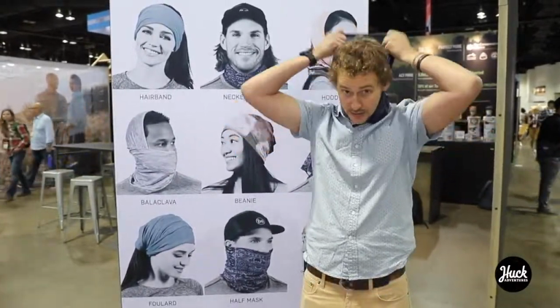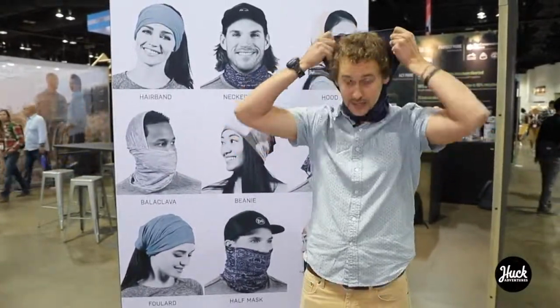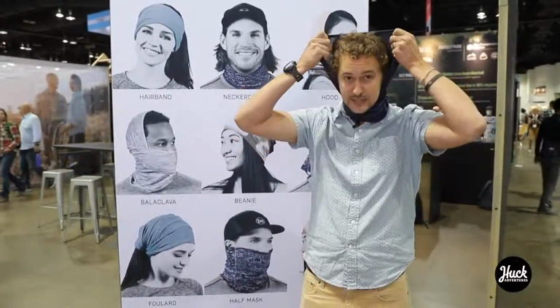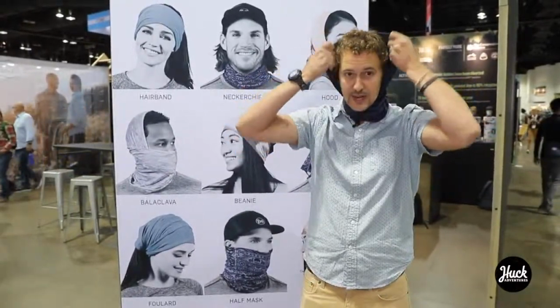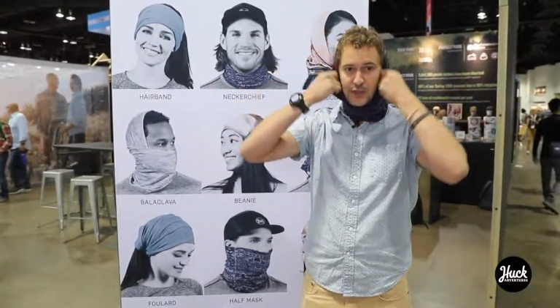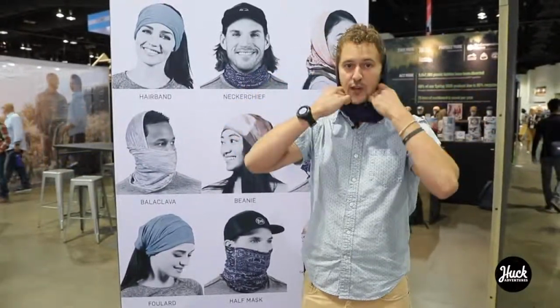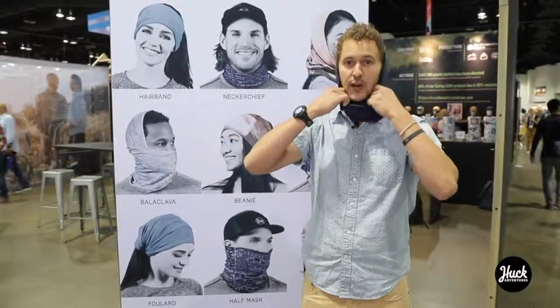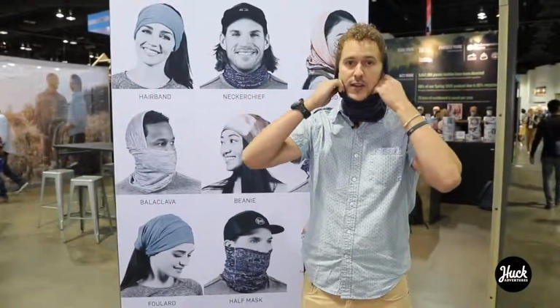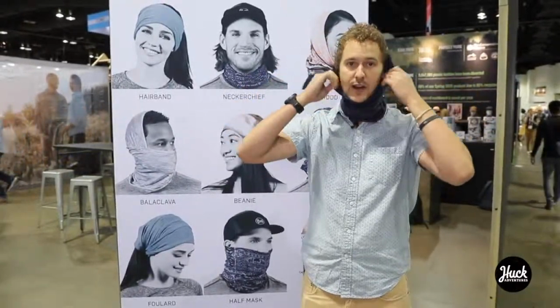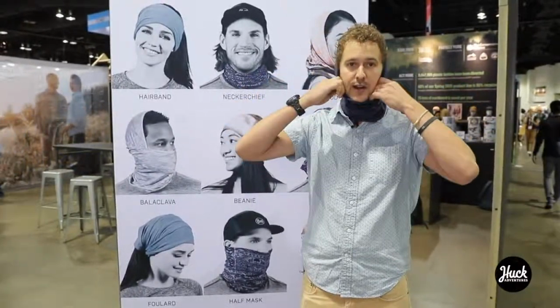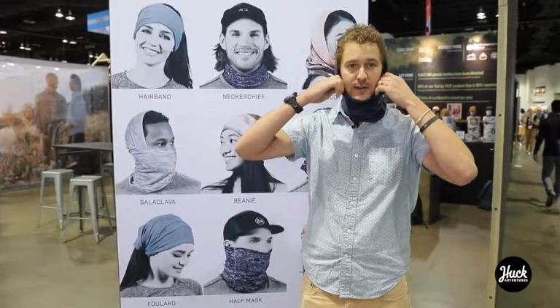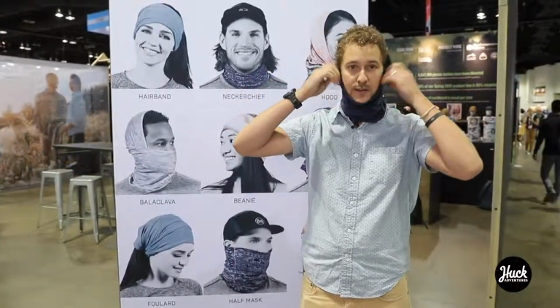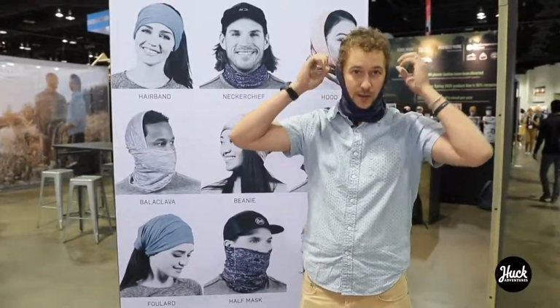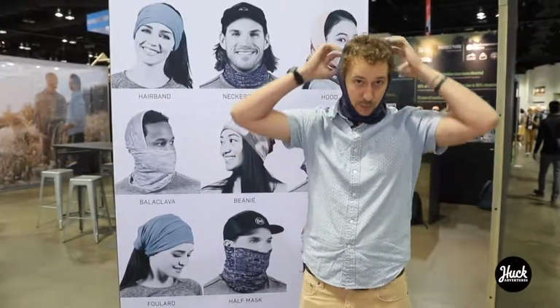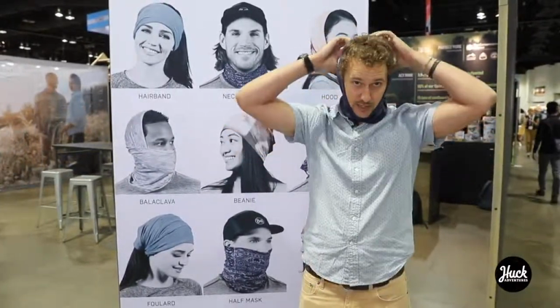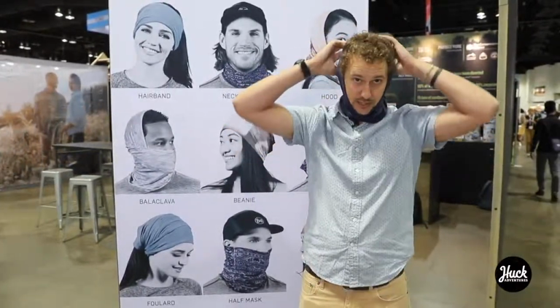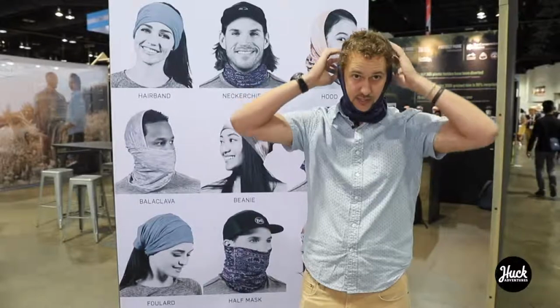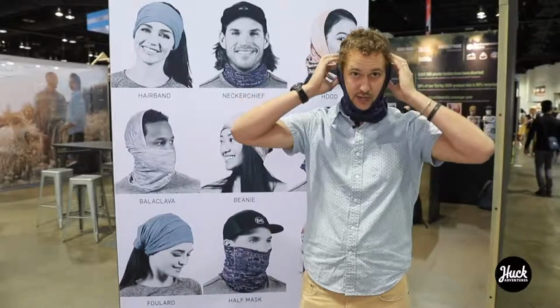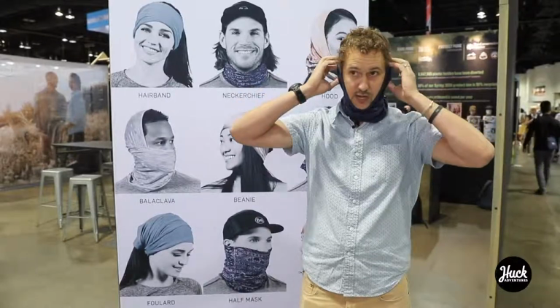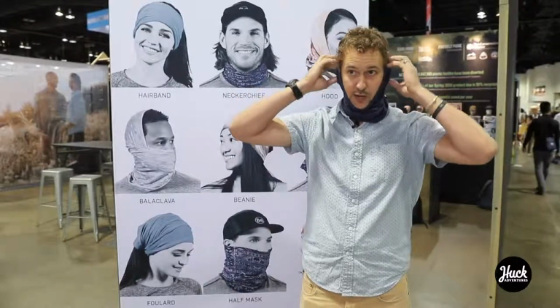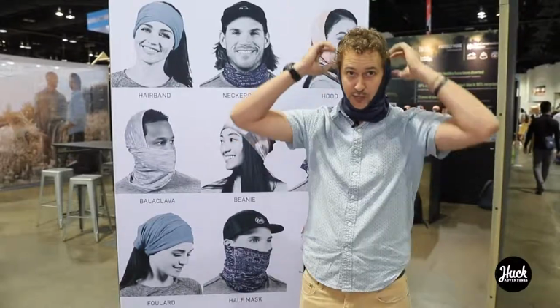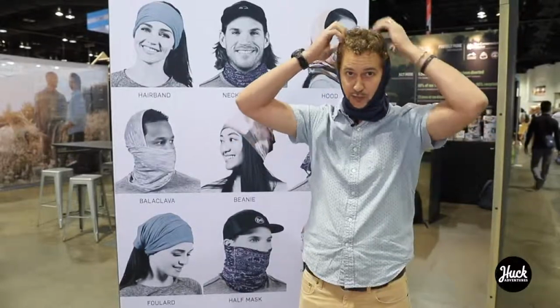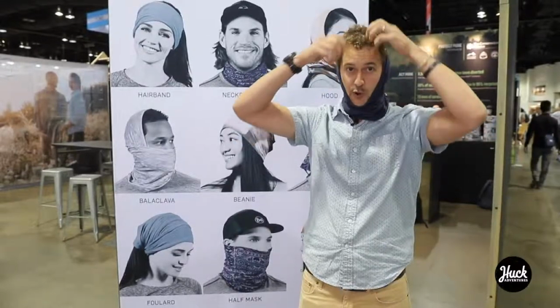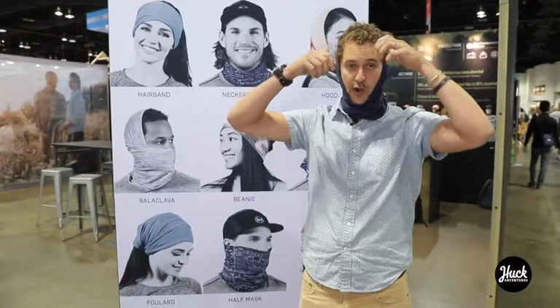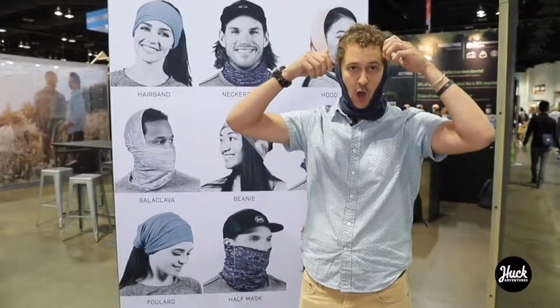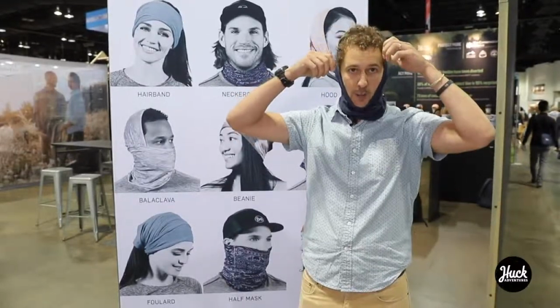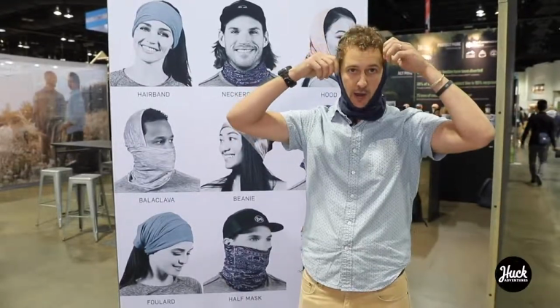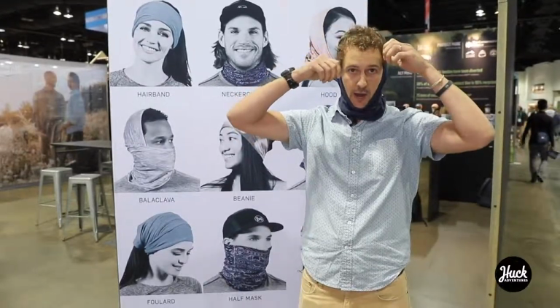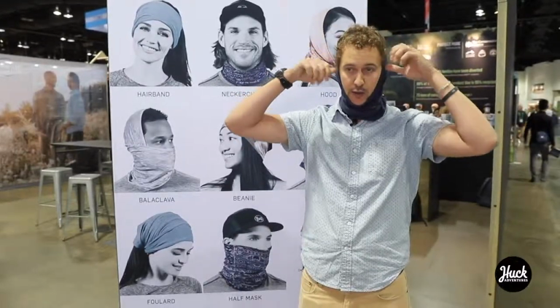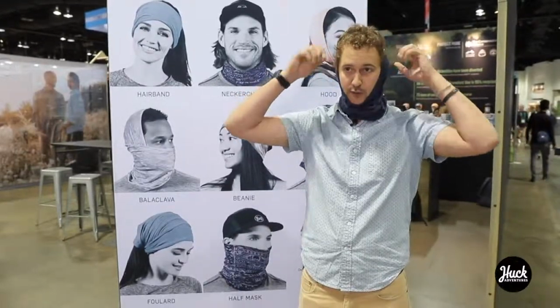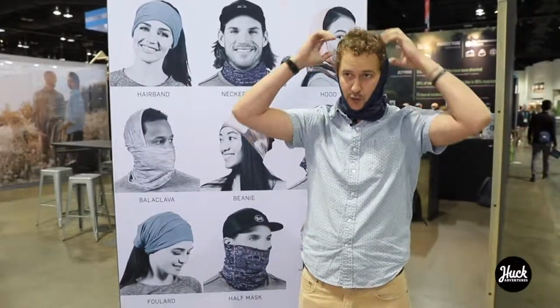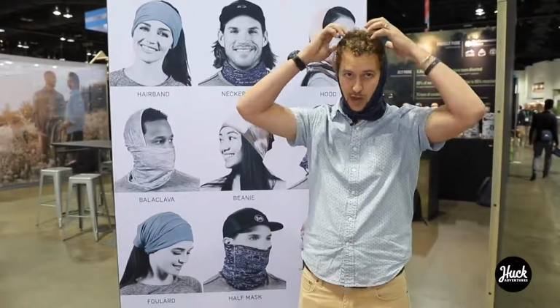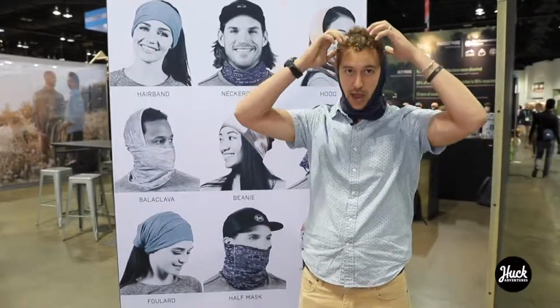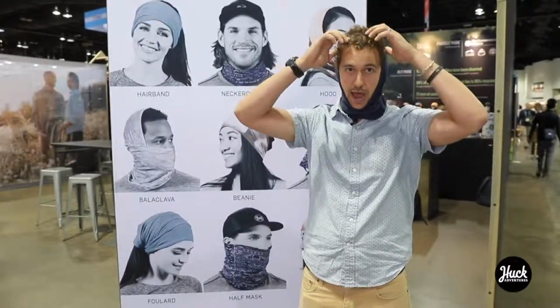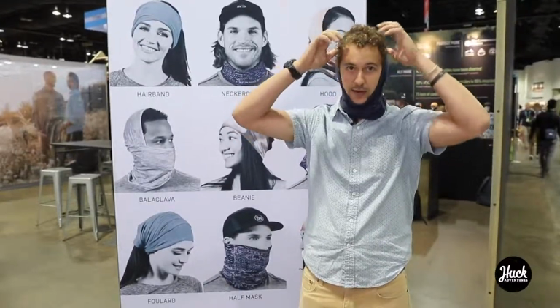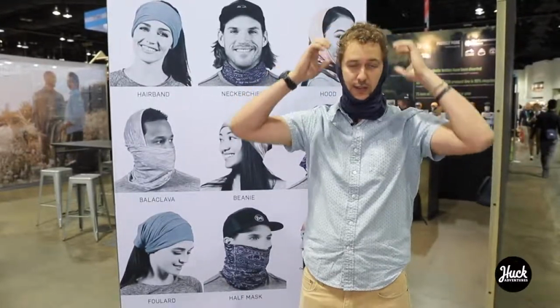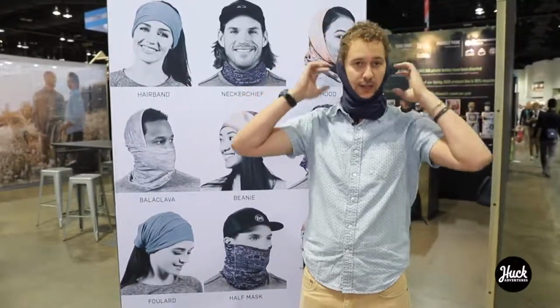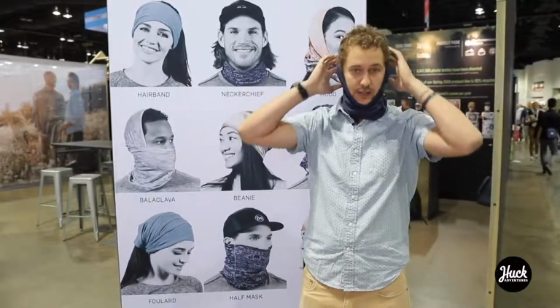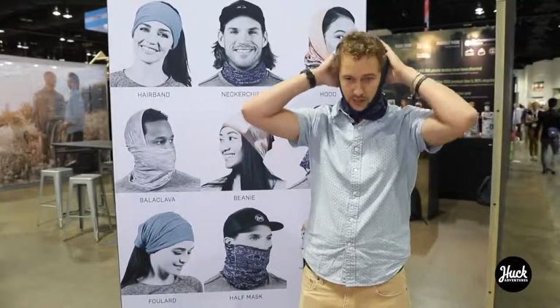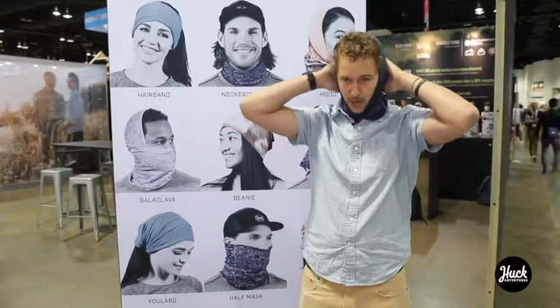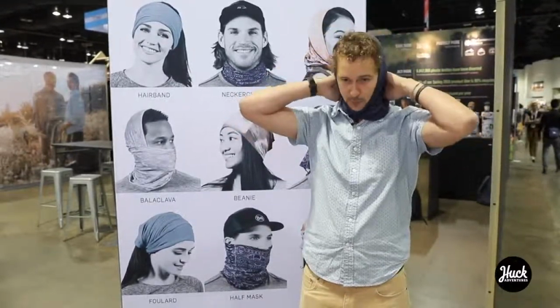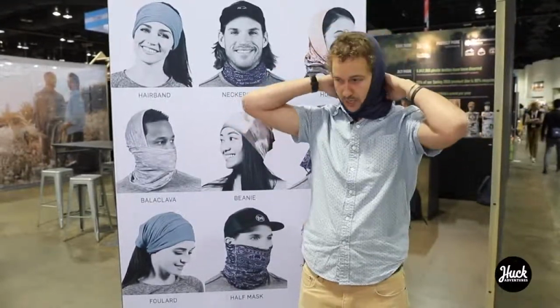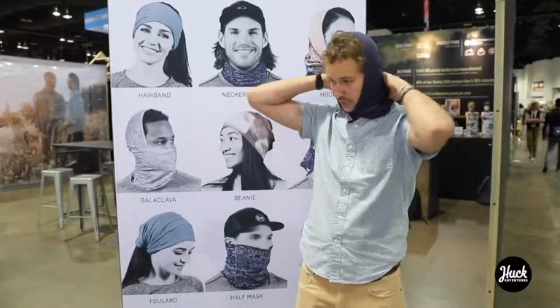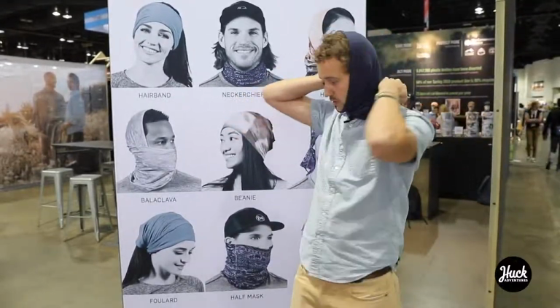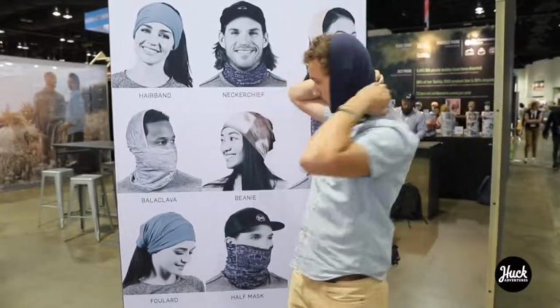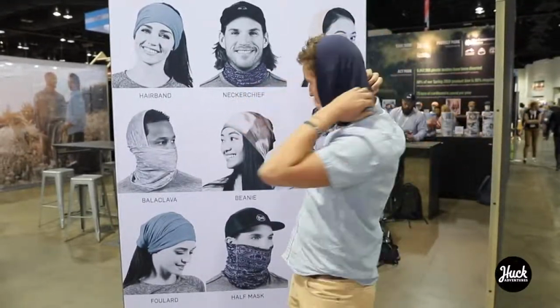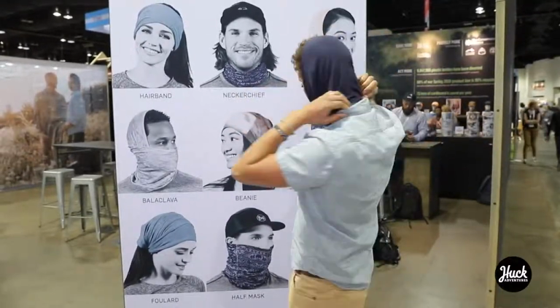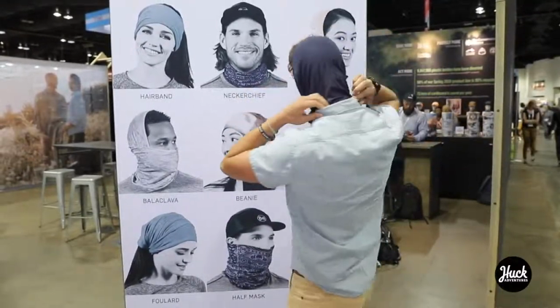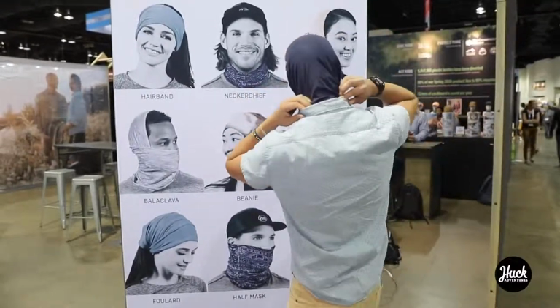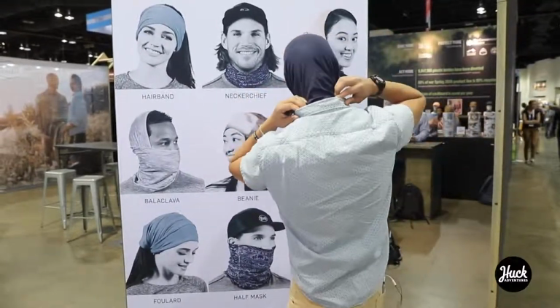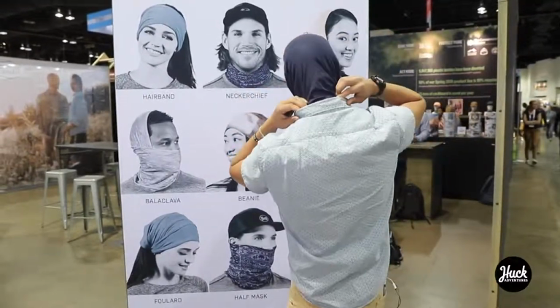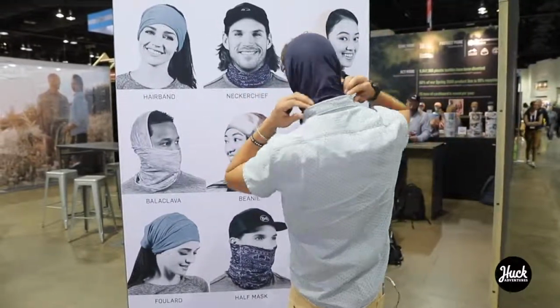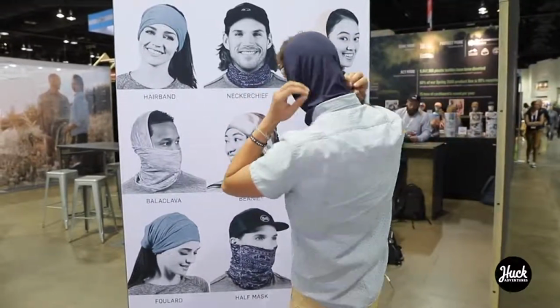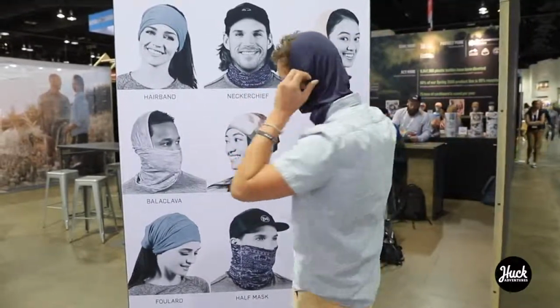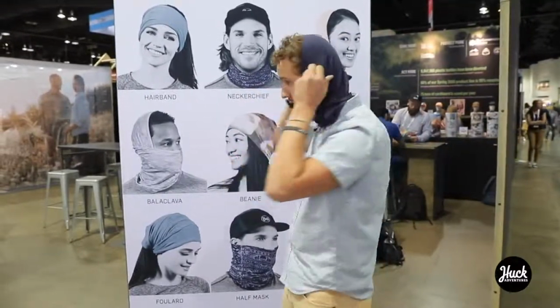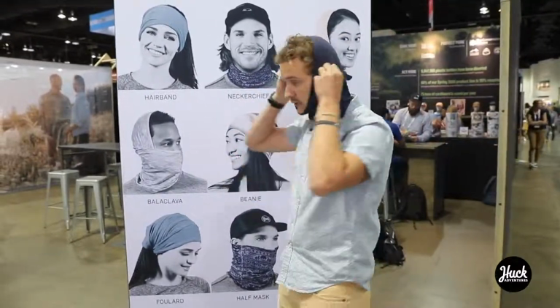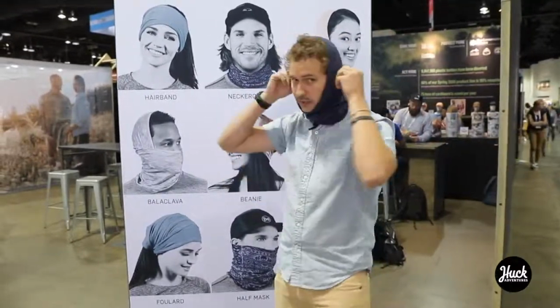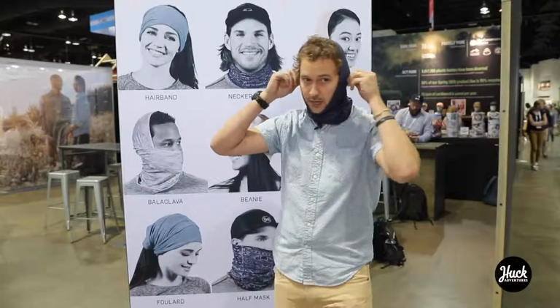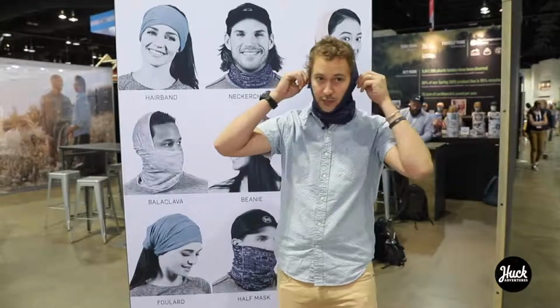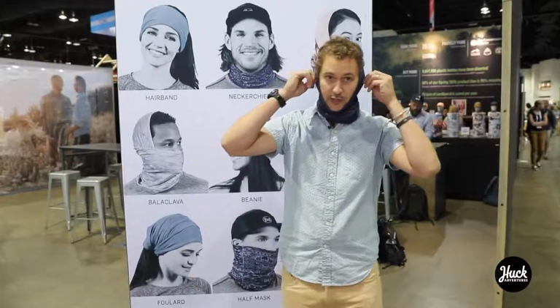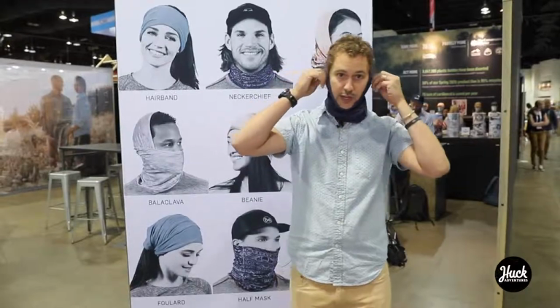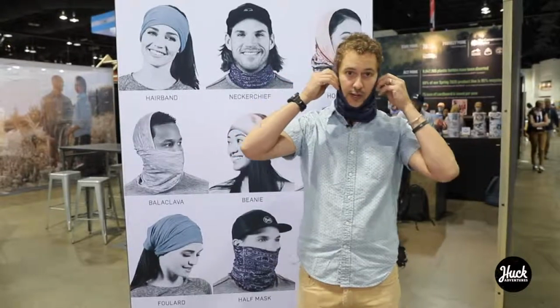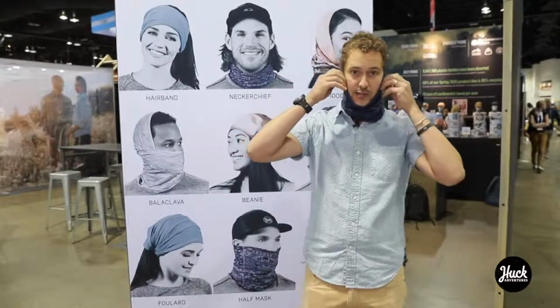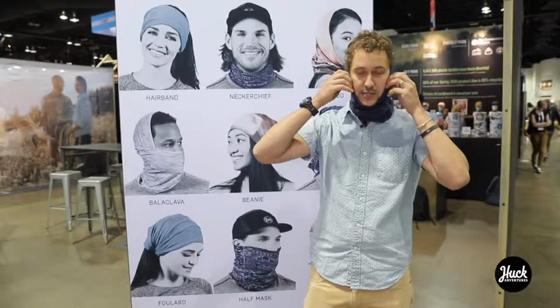Next, you got the hood here. Protects your ears — throw your helmet on, throw your hat. You got protection around the back of your neck and your ears.